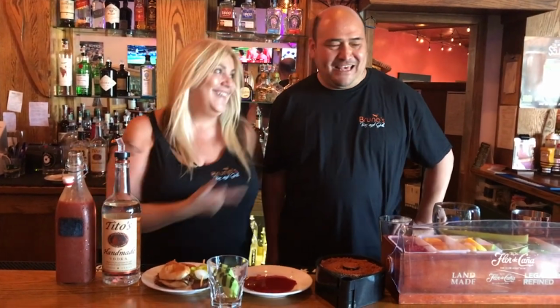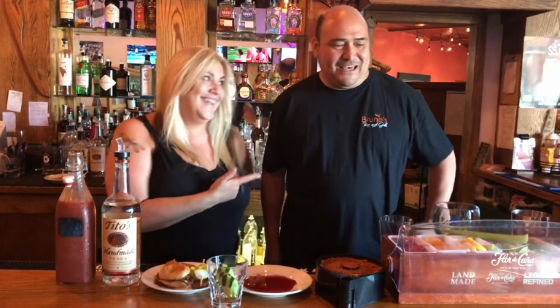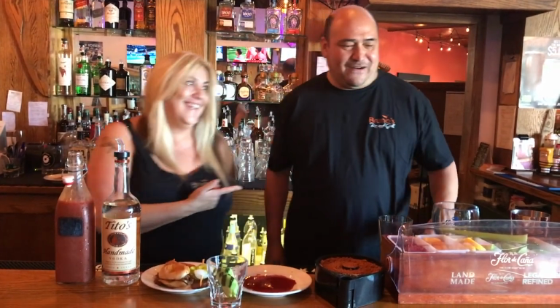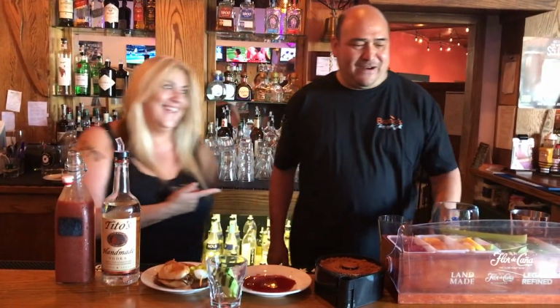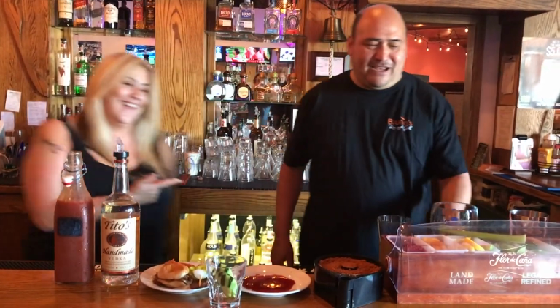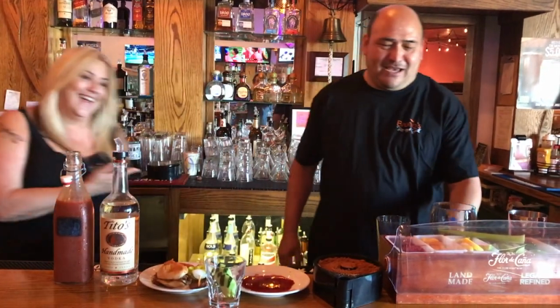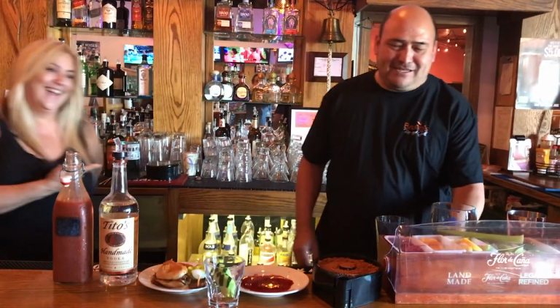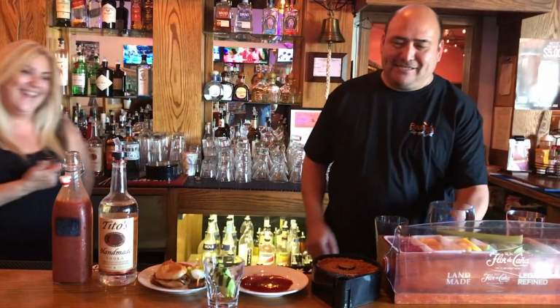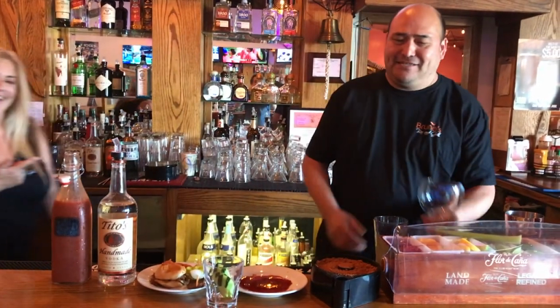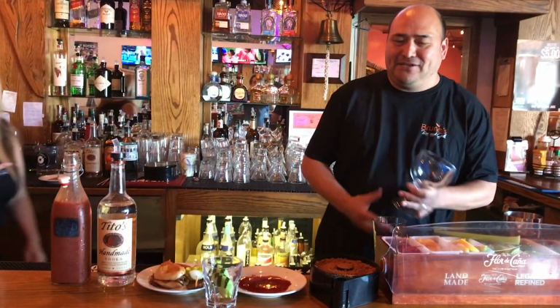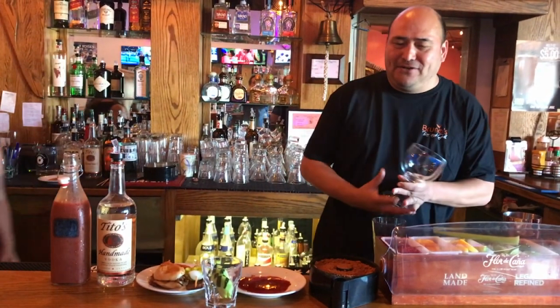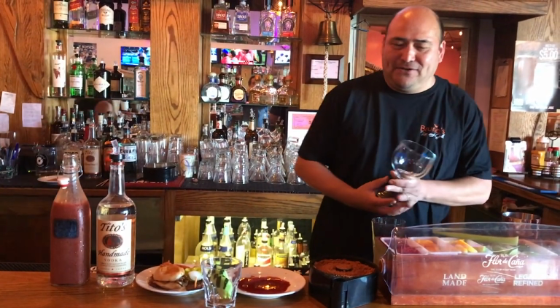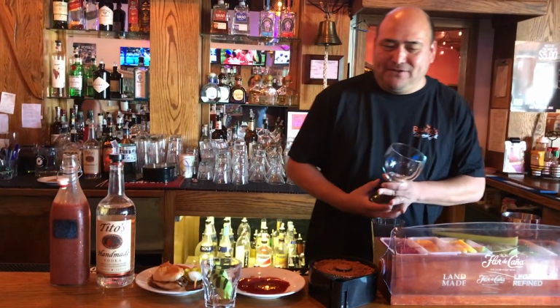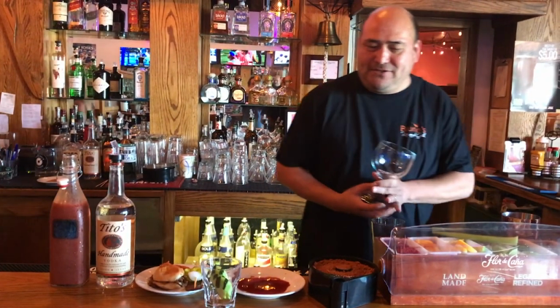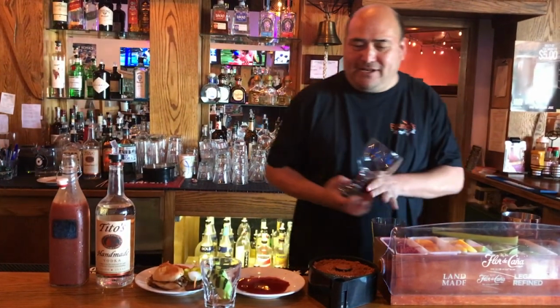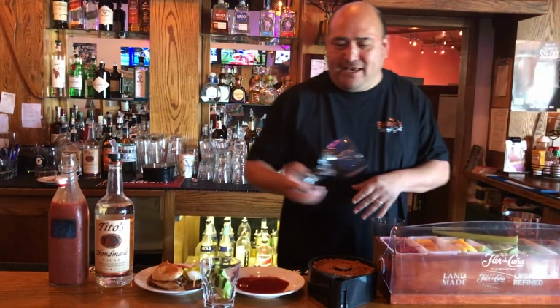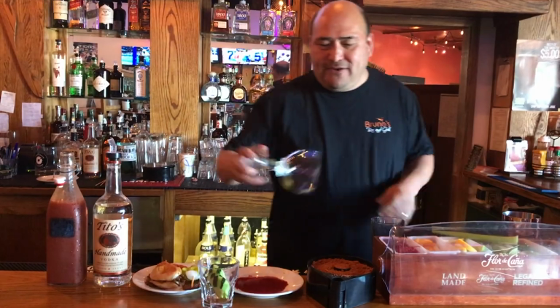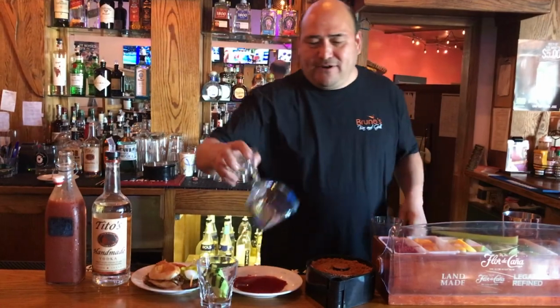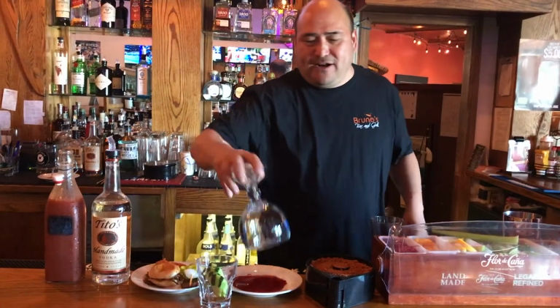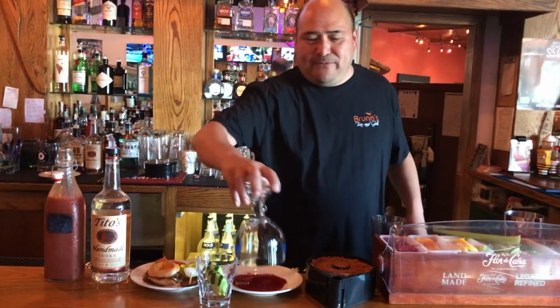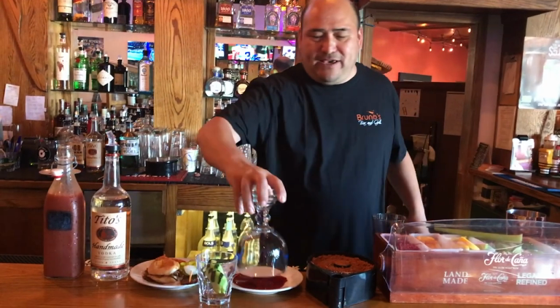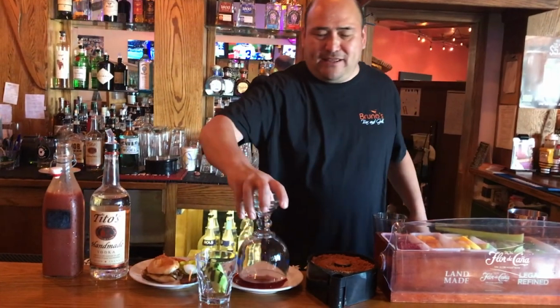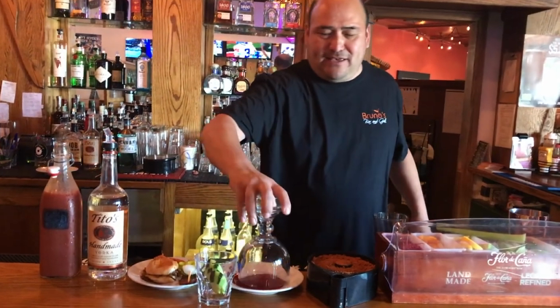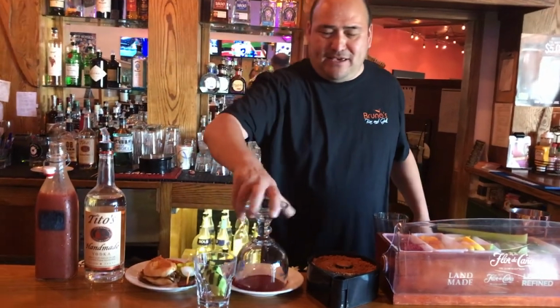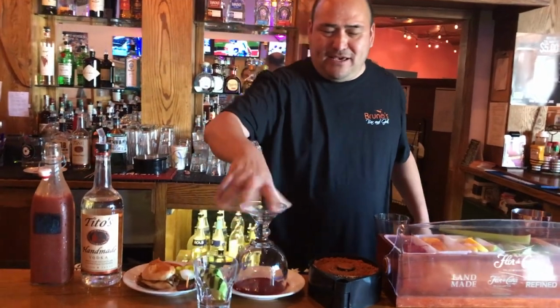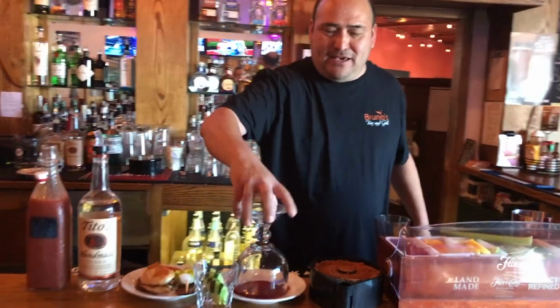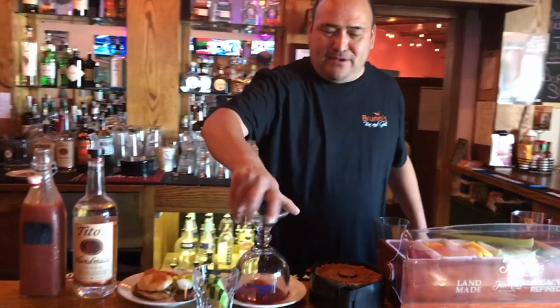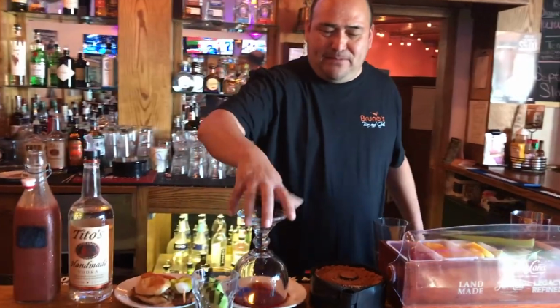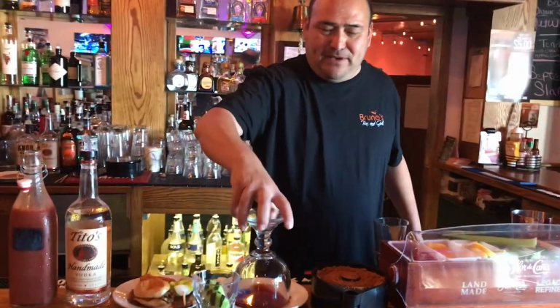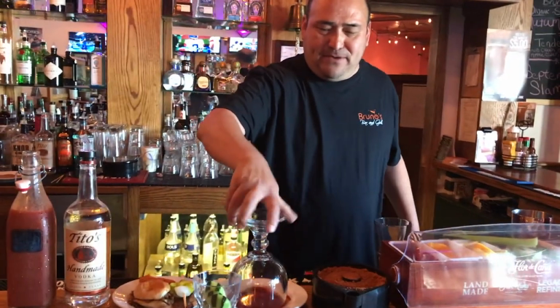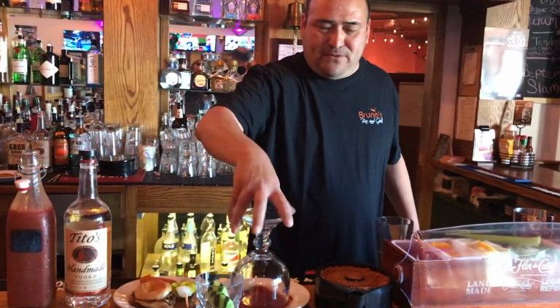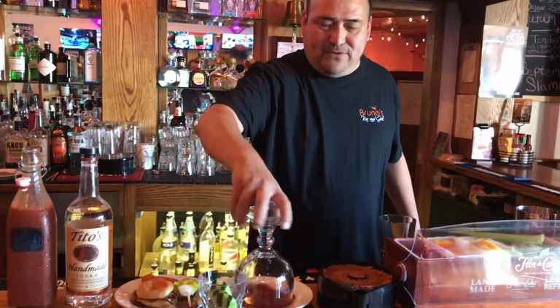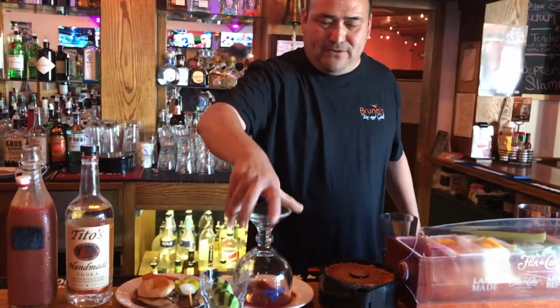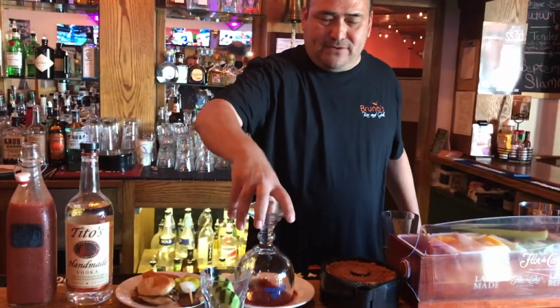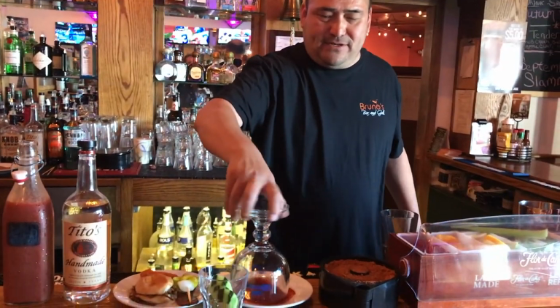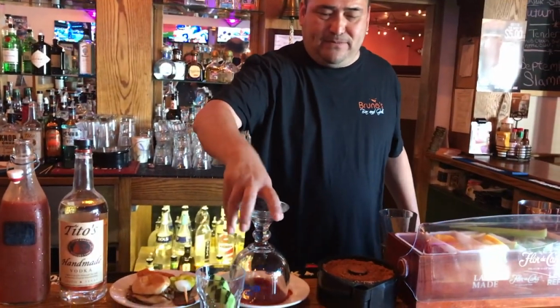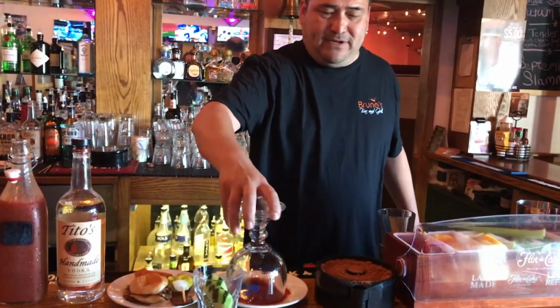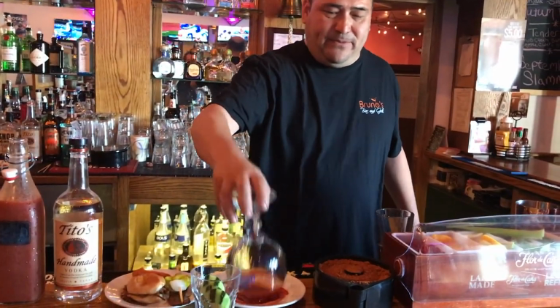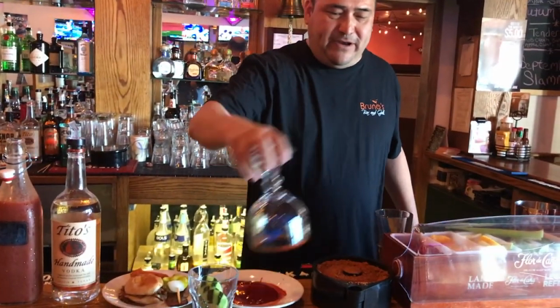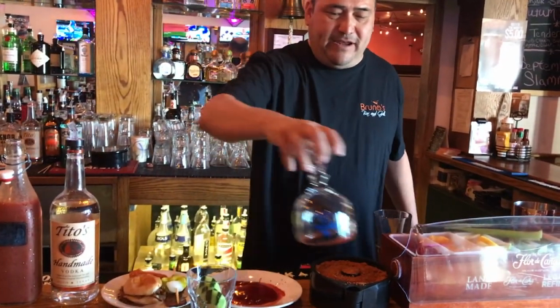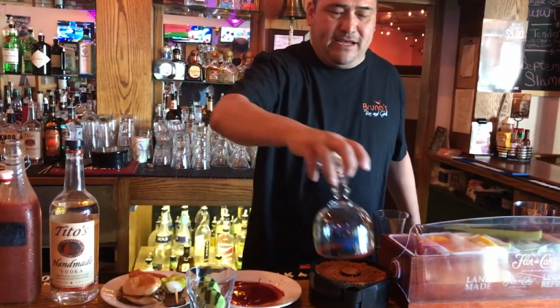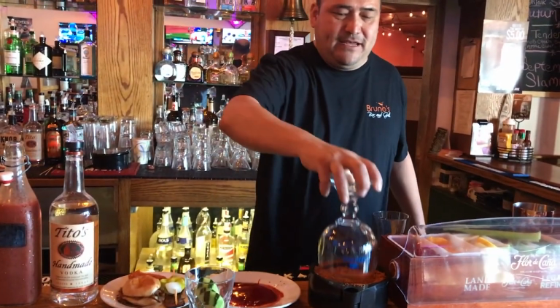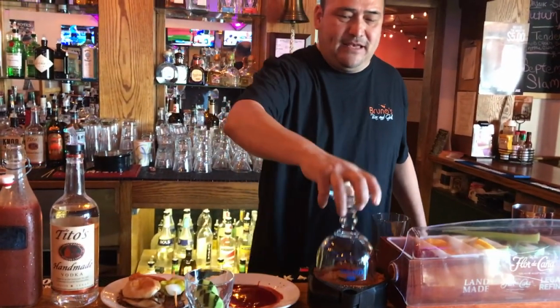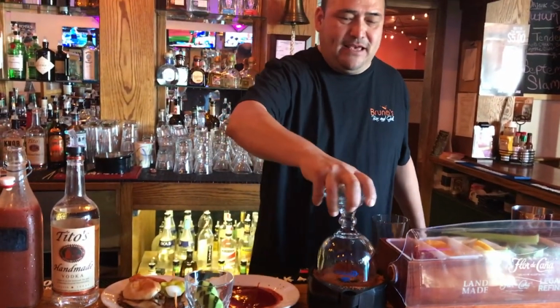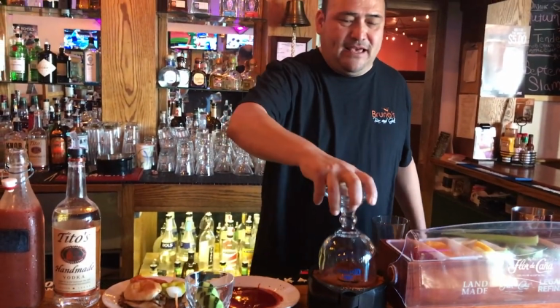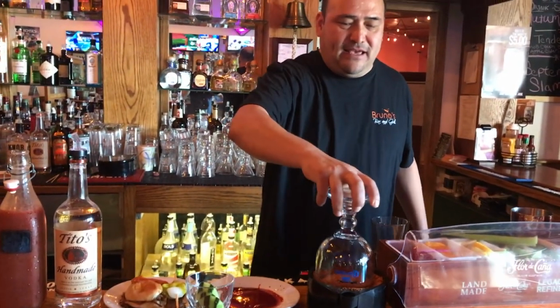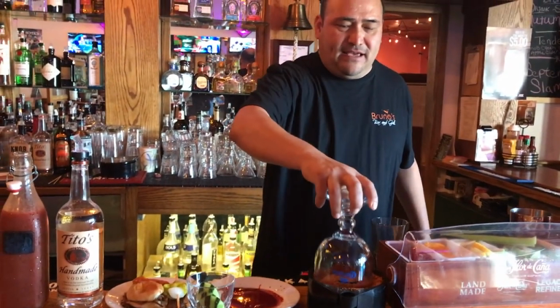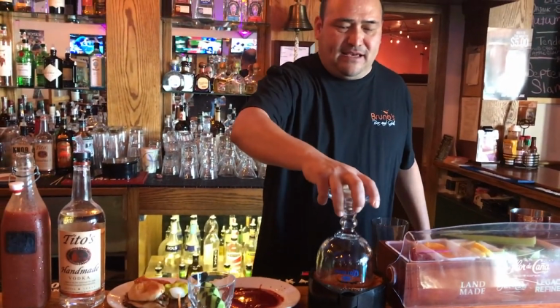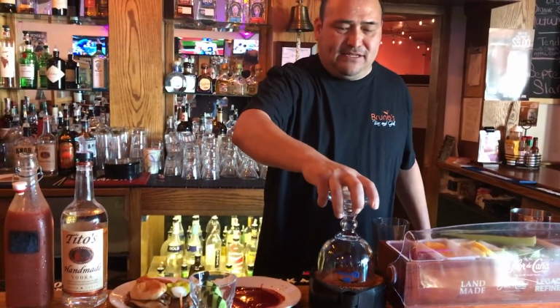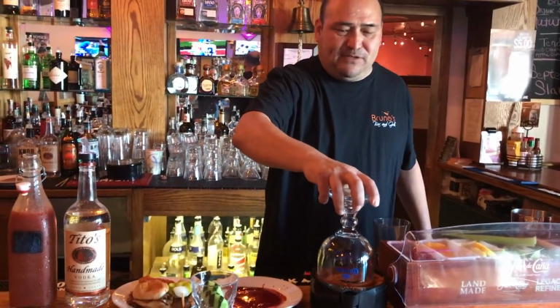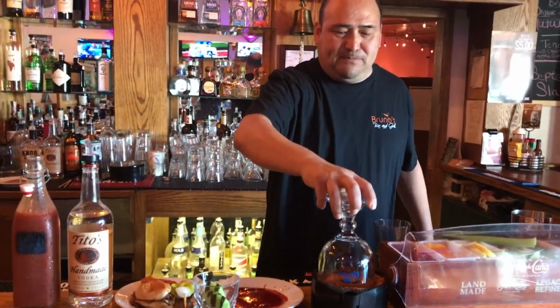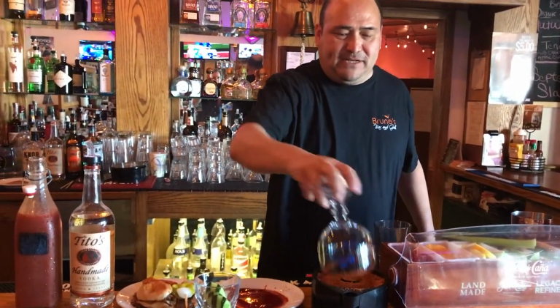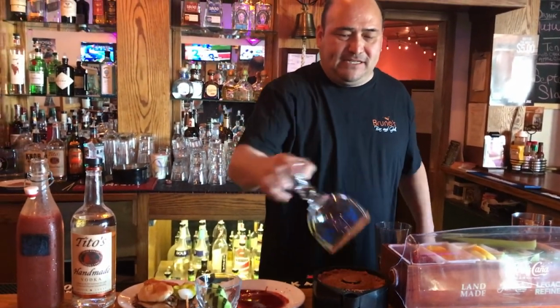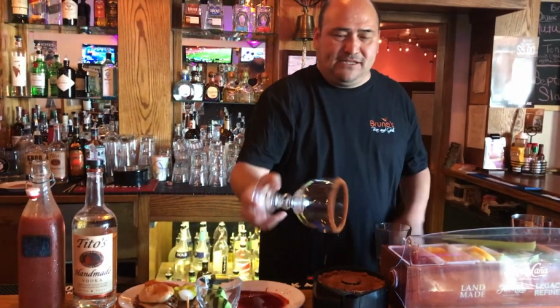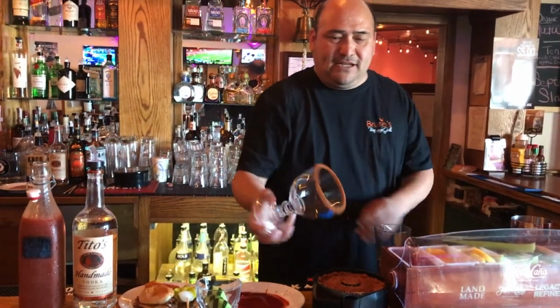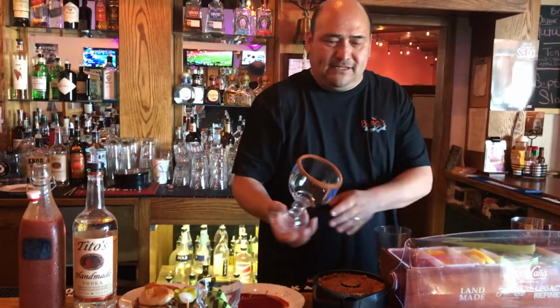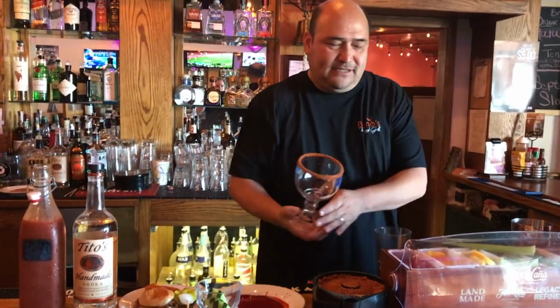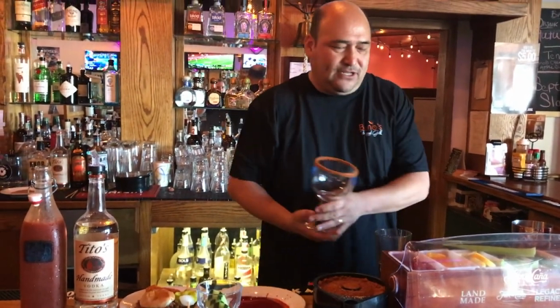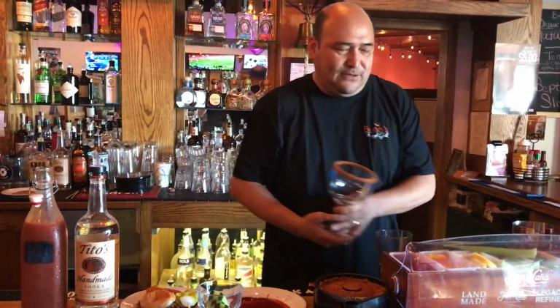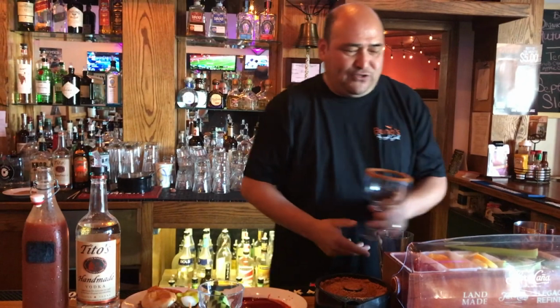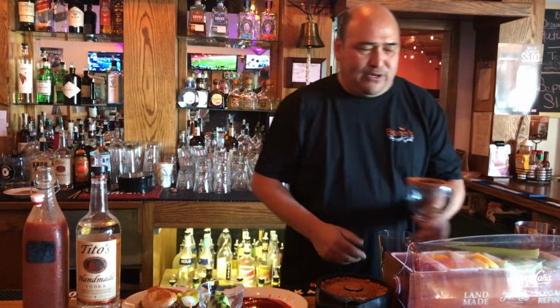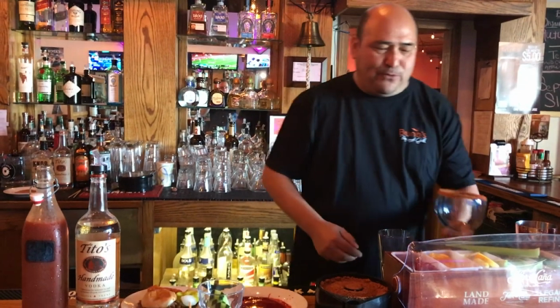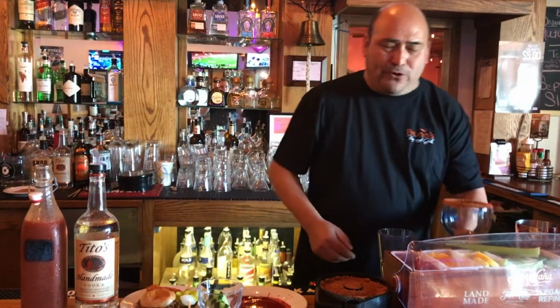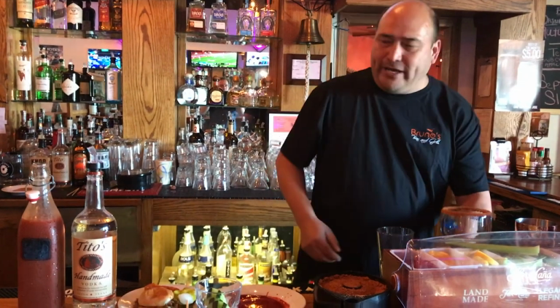Alright guys, today we're gonna make the Big Bruno's Bloody Mary with some spicy salt and some chamoy.